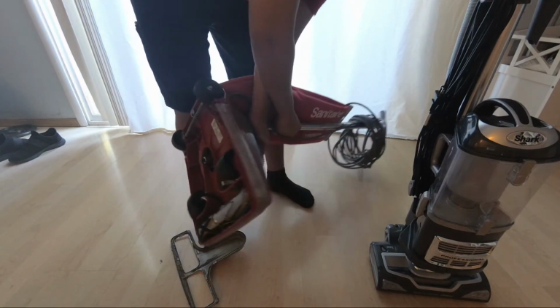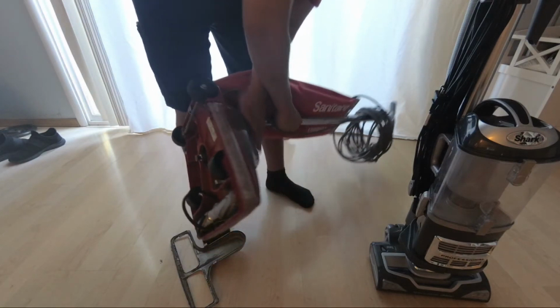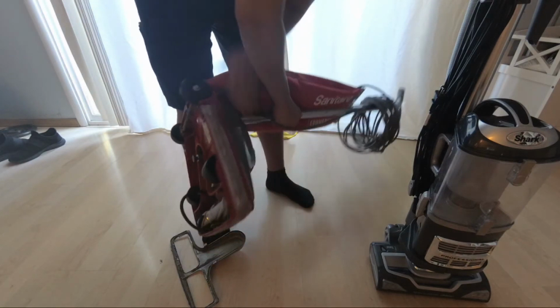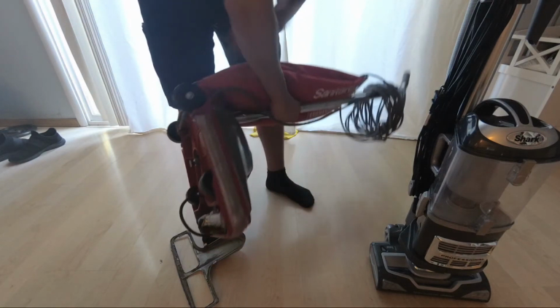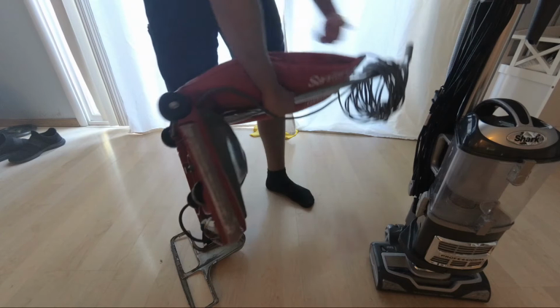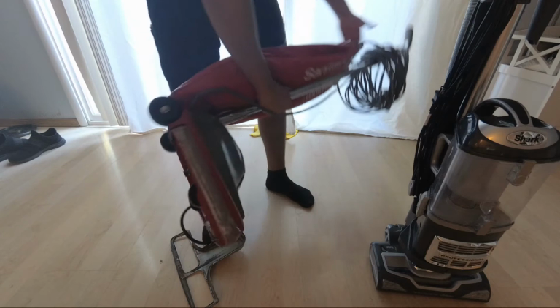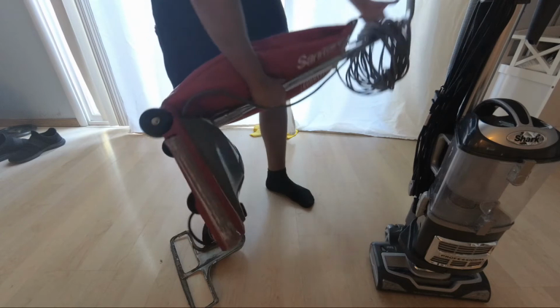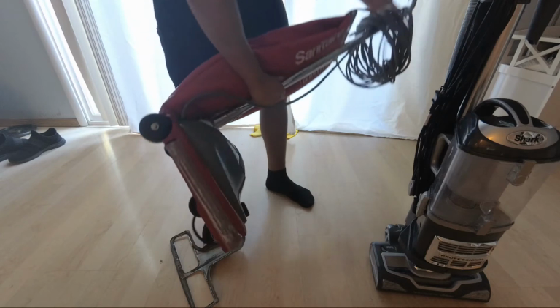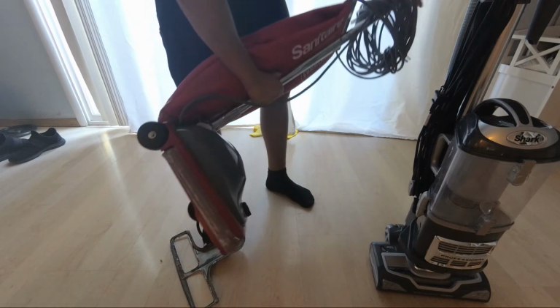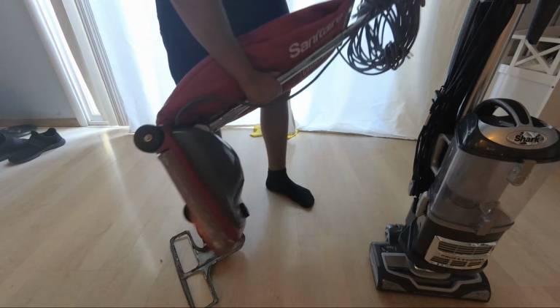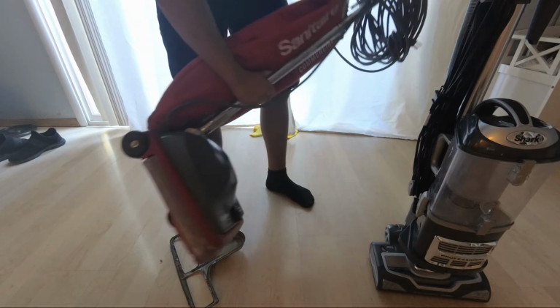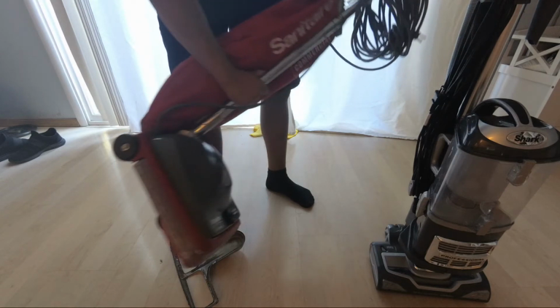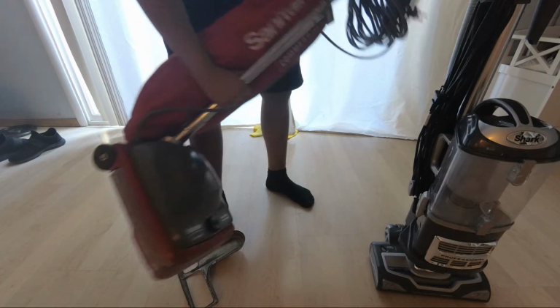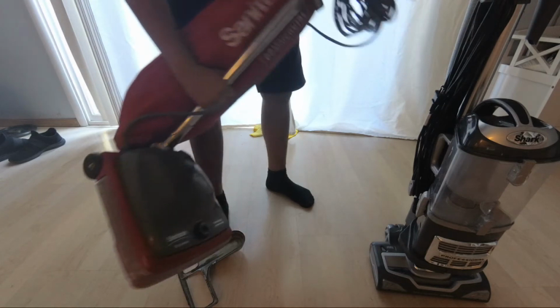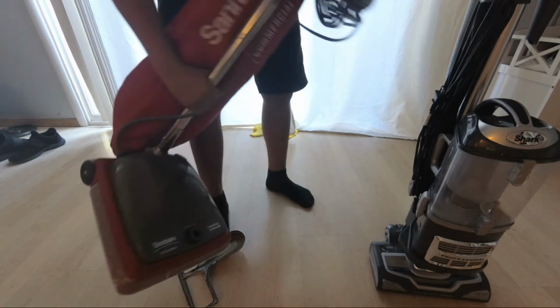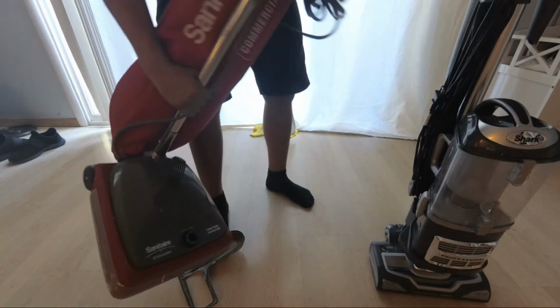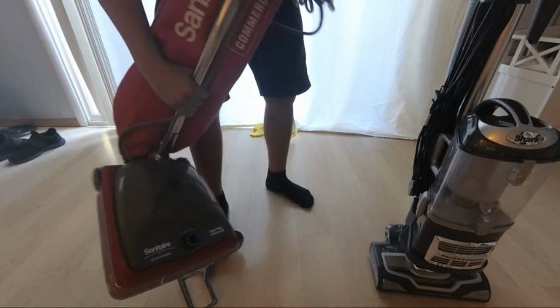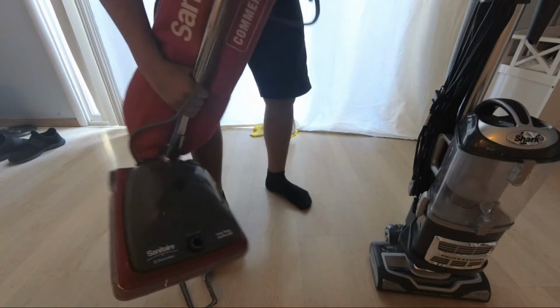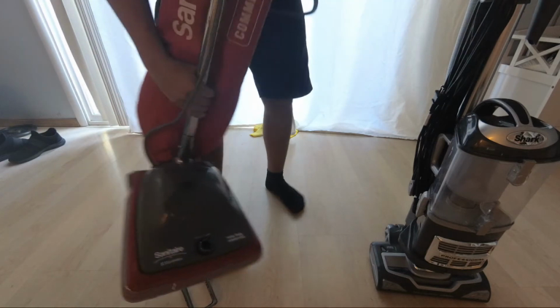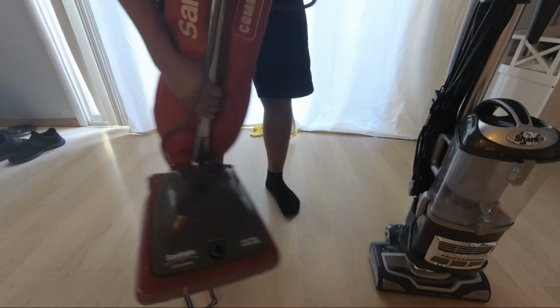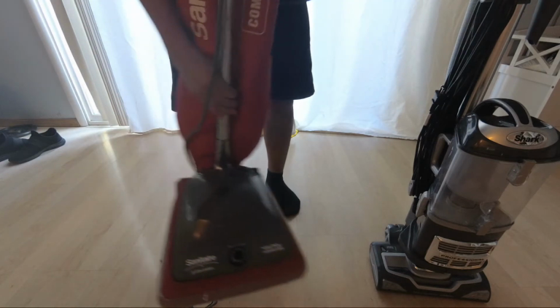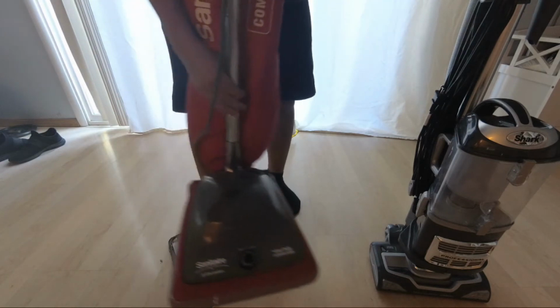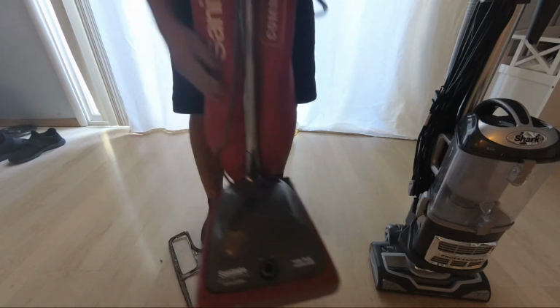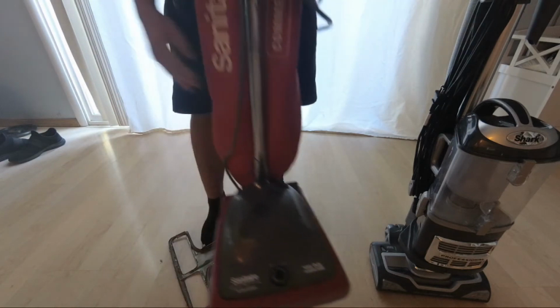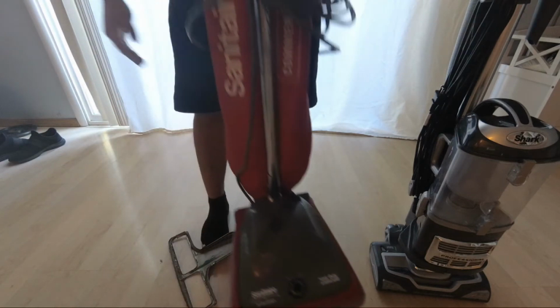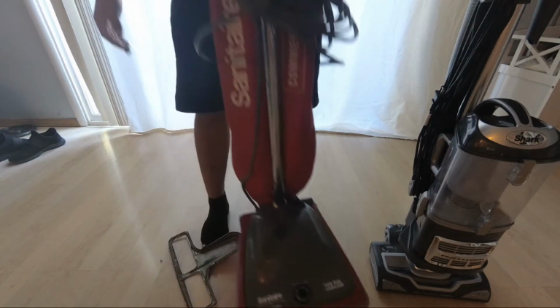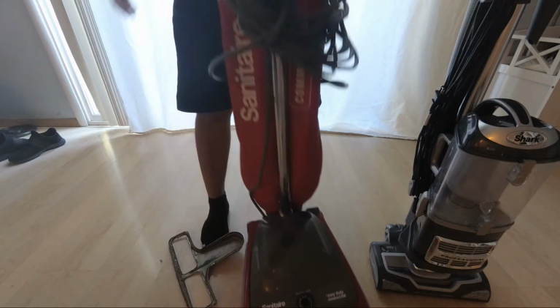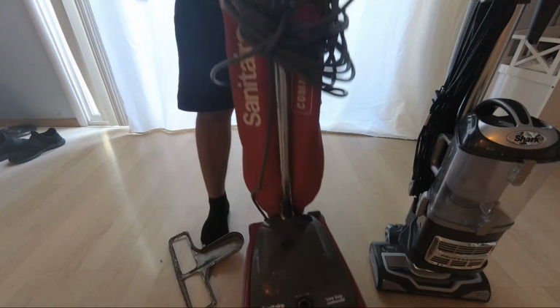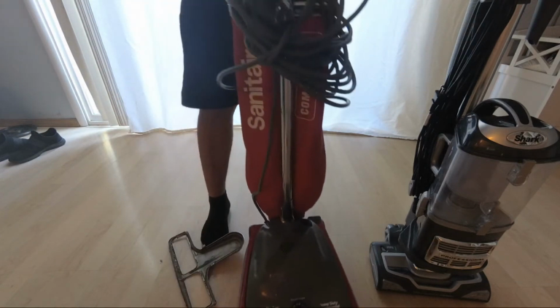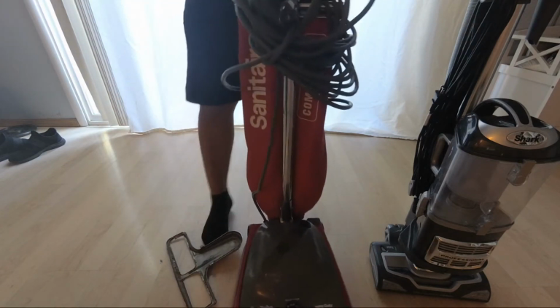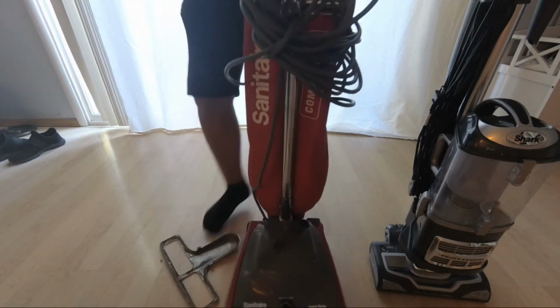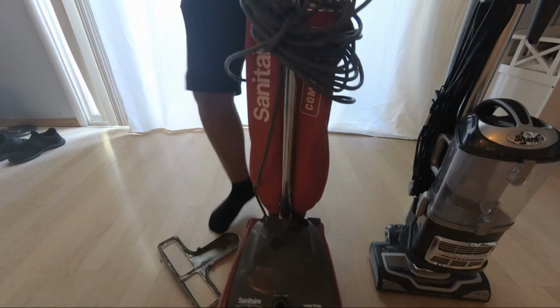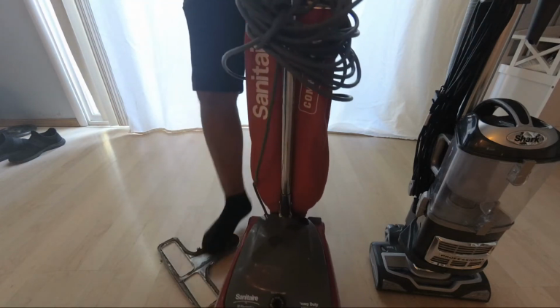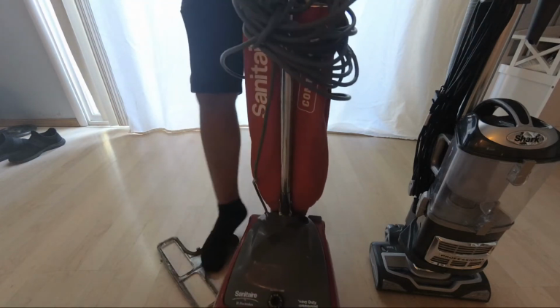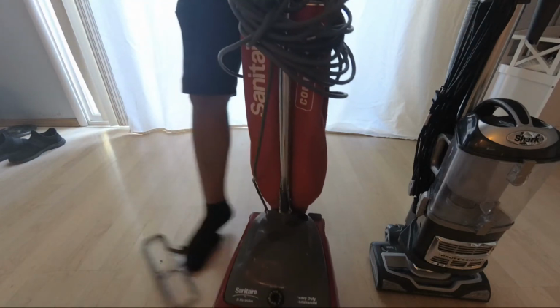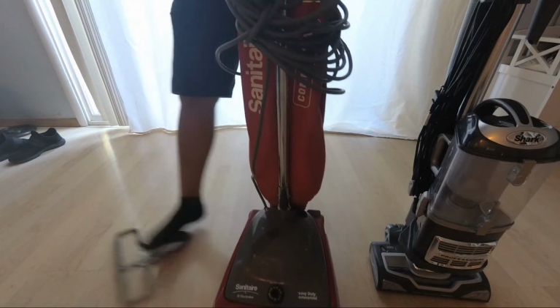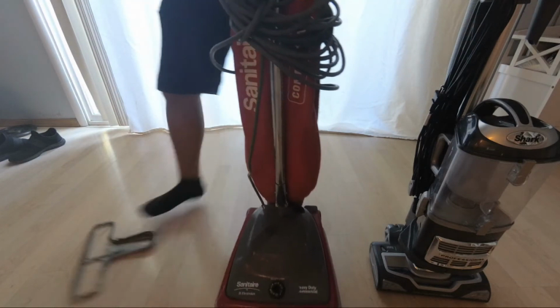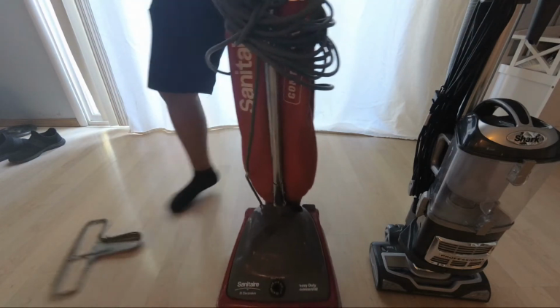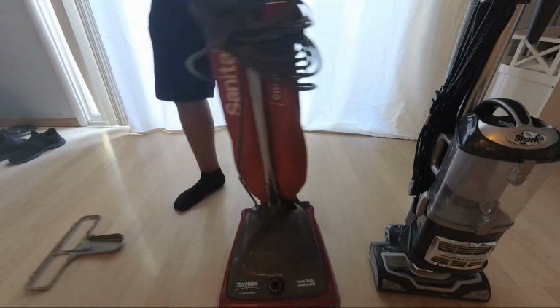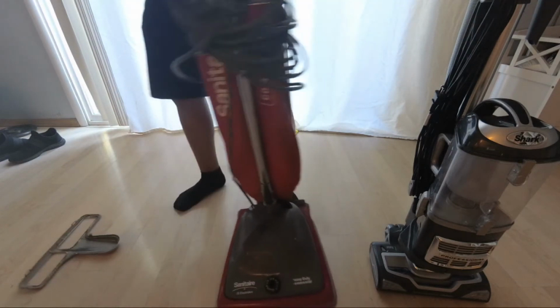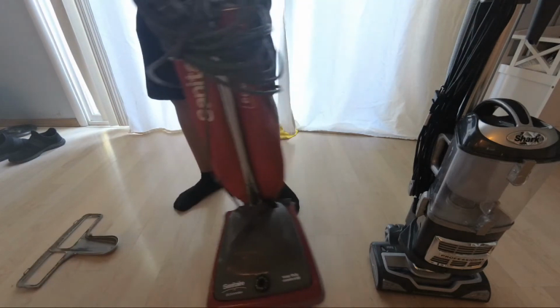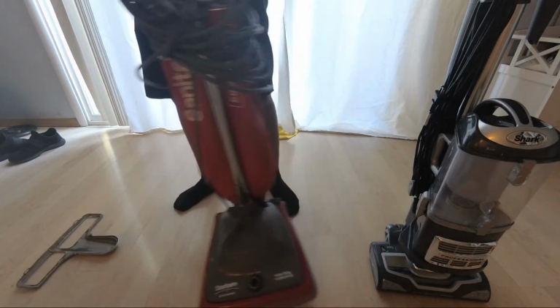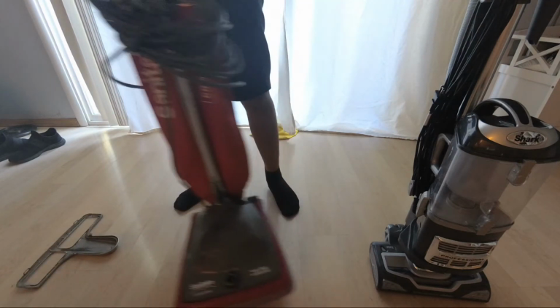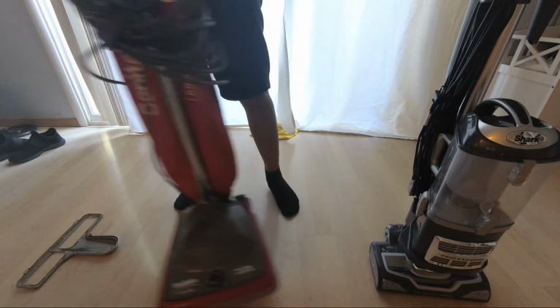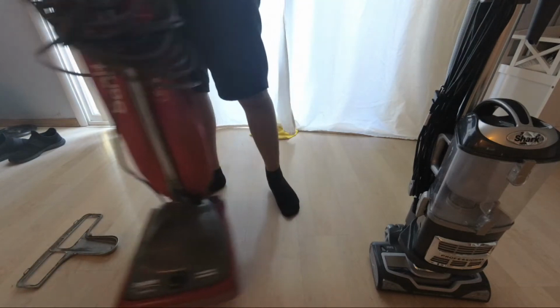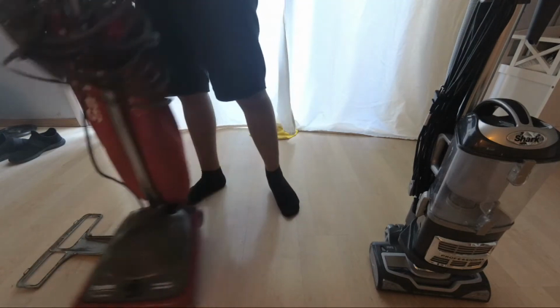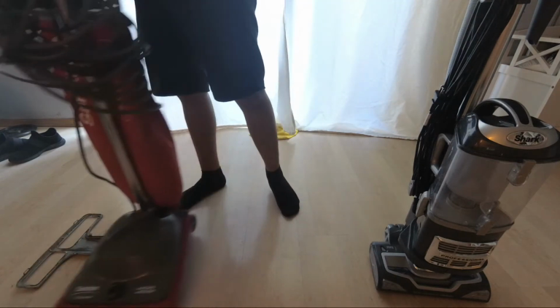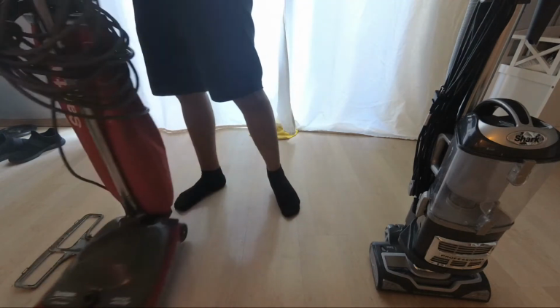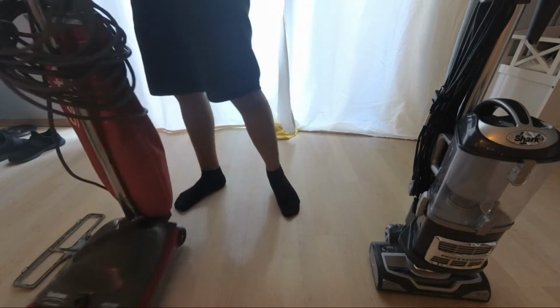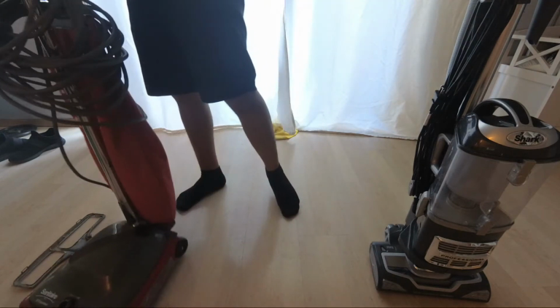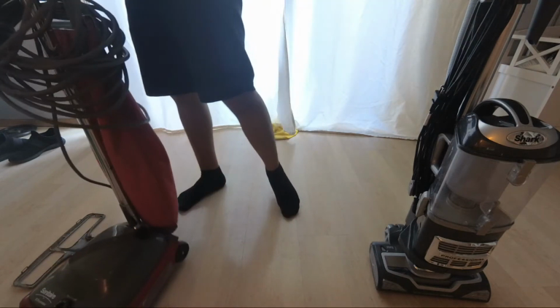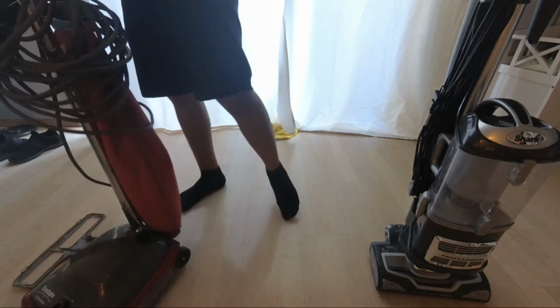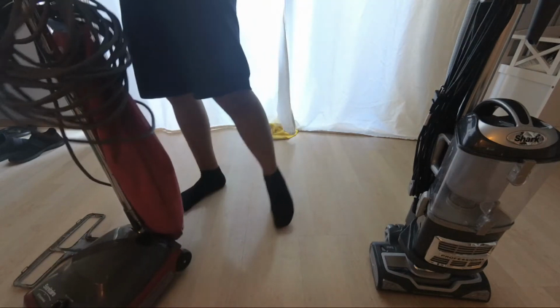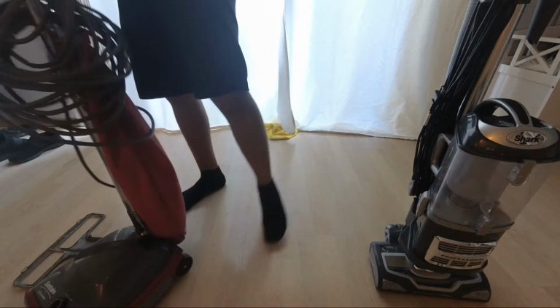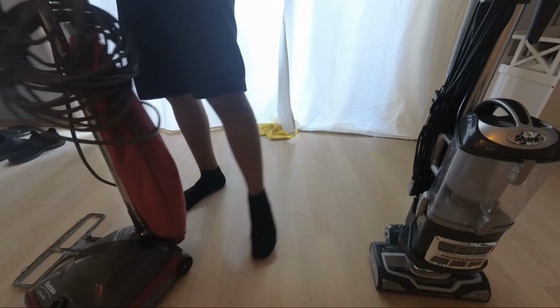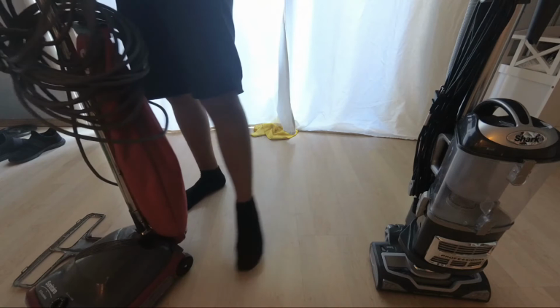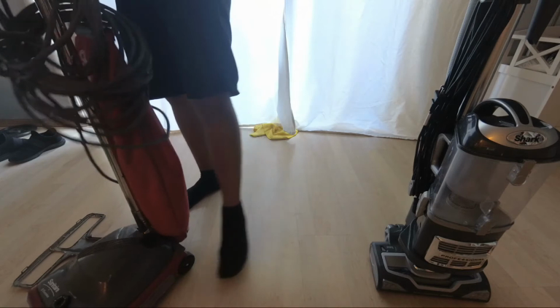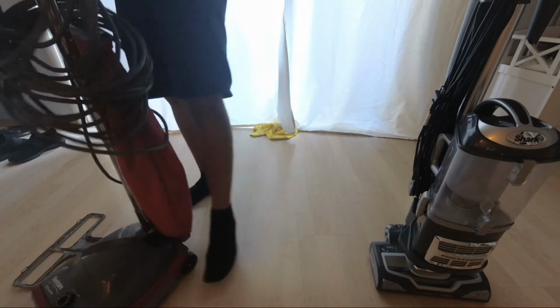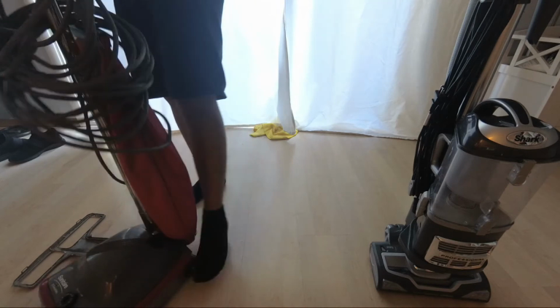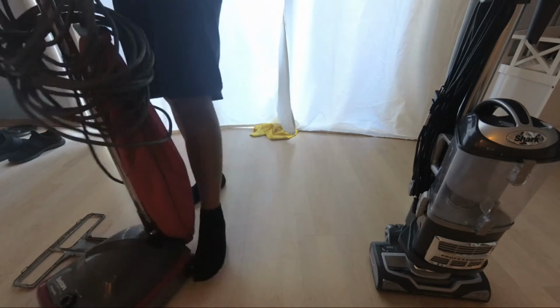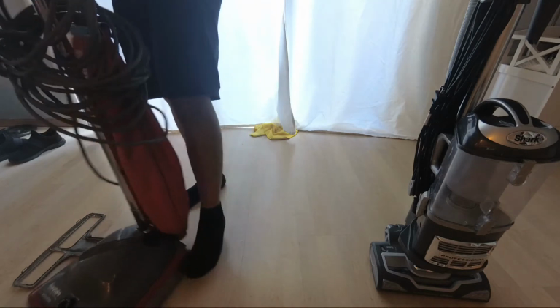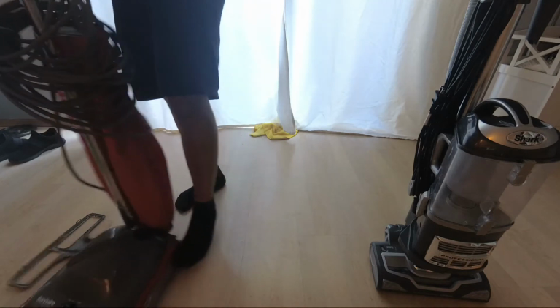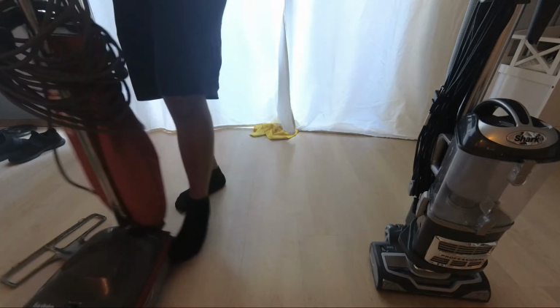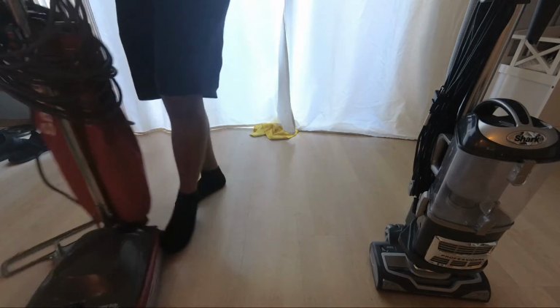It is super strong and a really good vacuum and it does a great job, but it also doesn't have any handheld attachments.